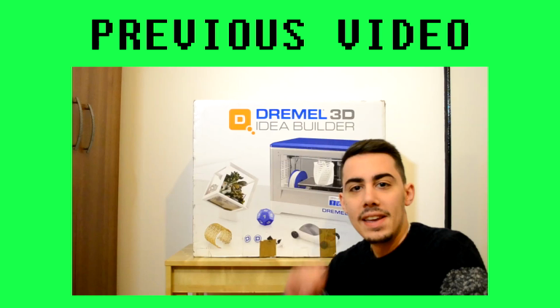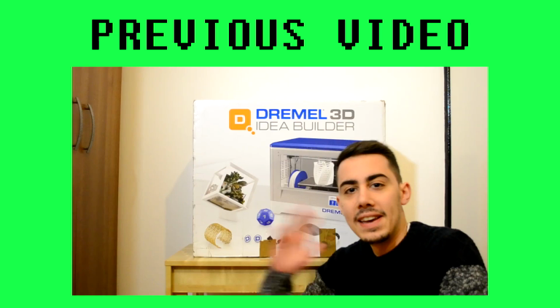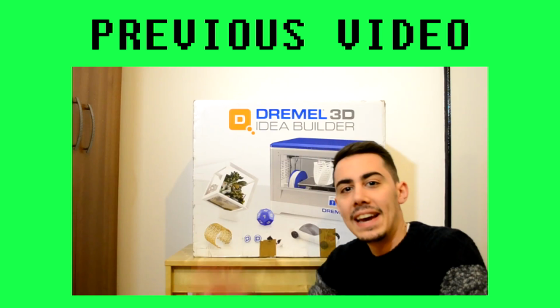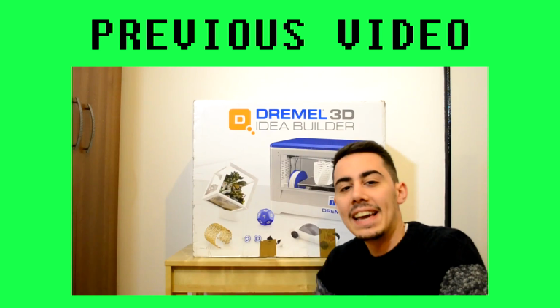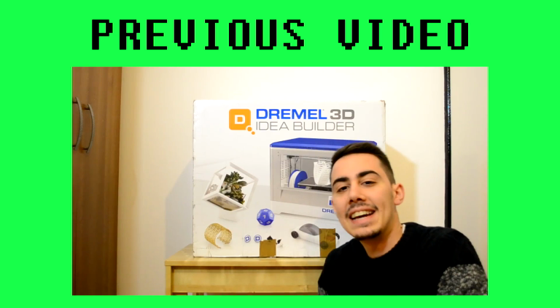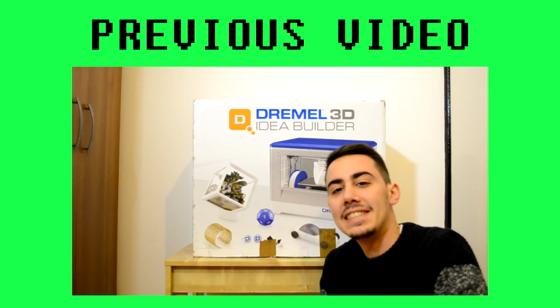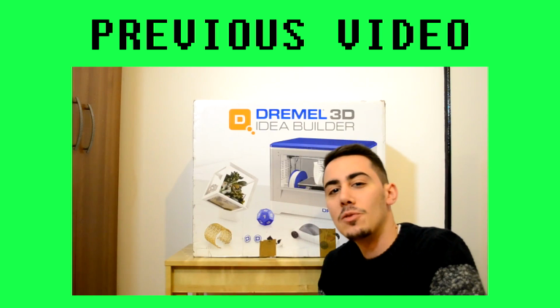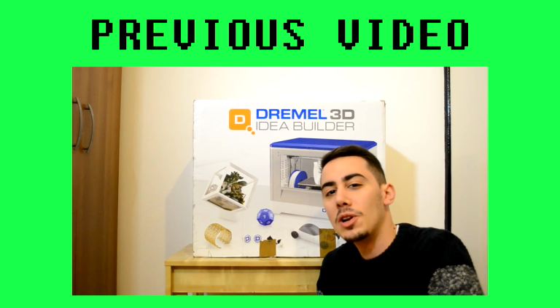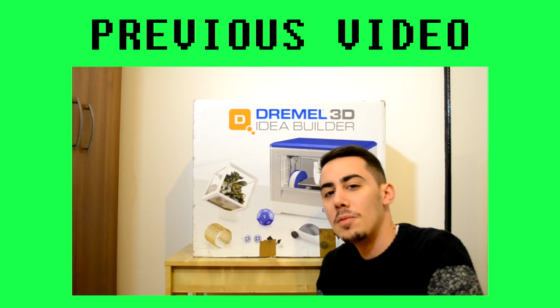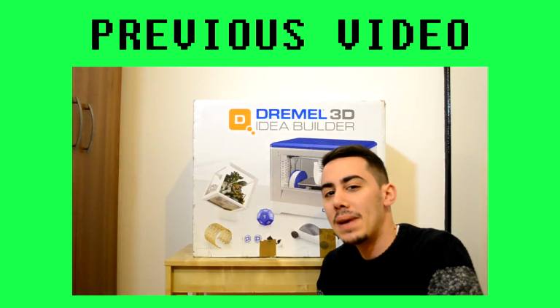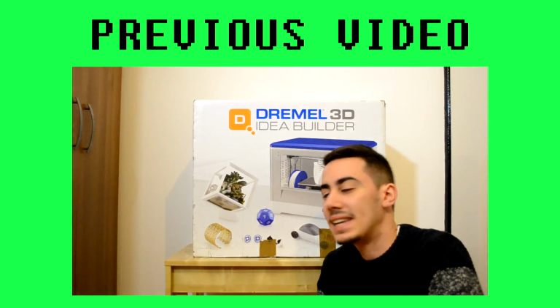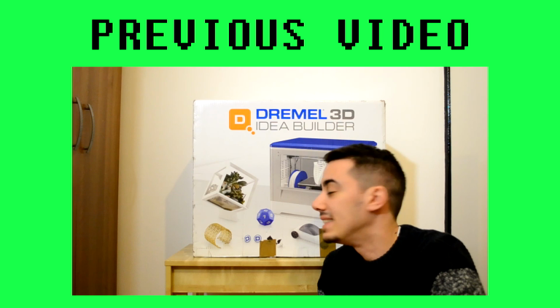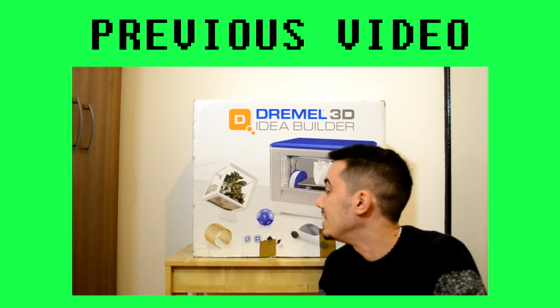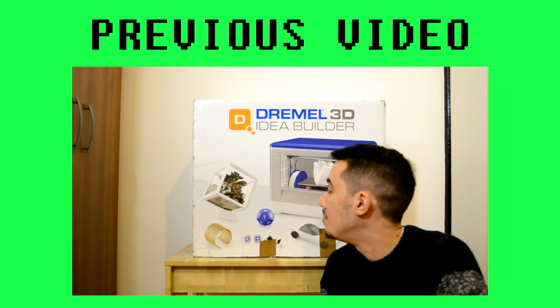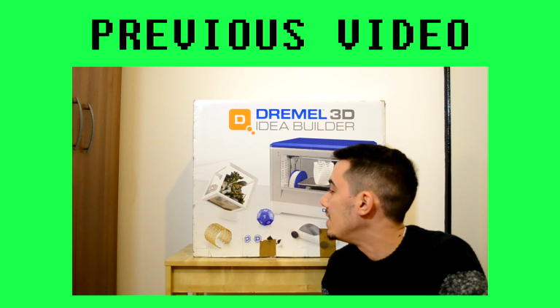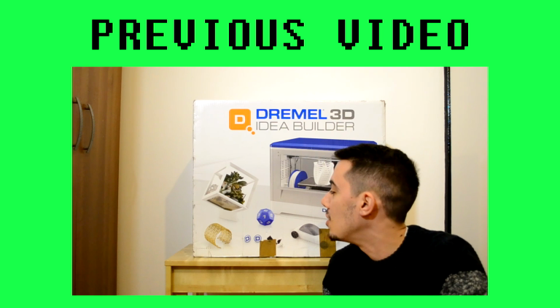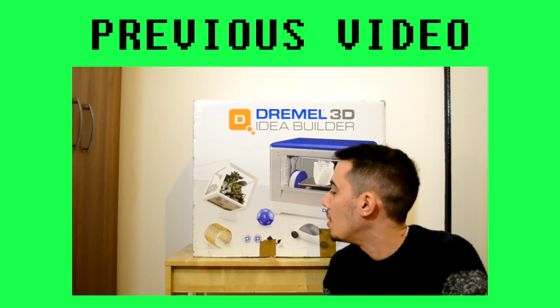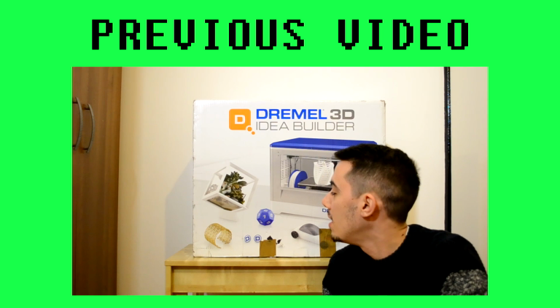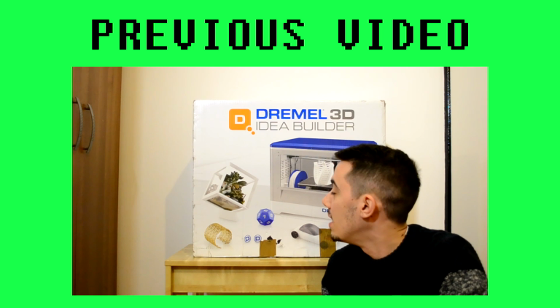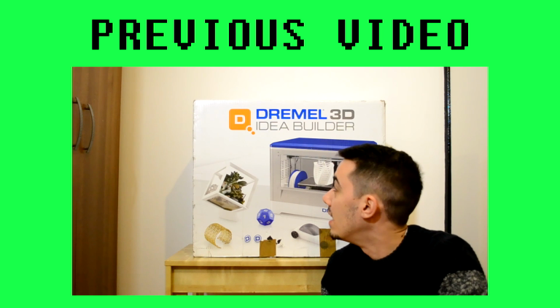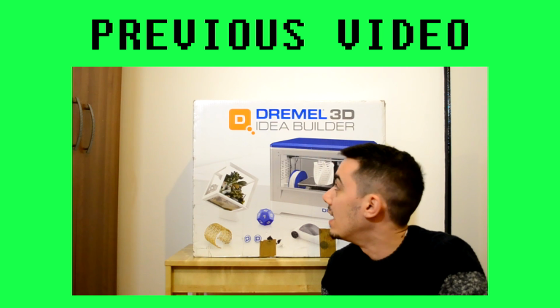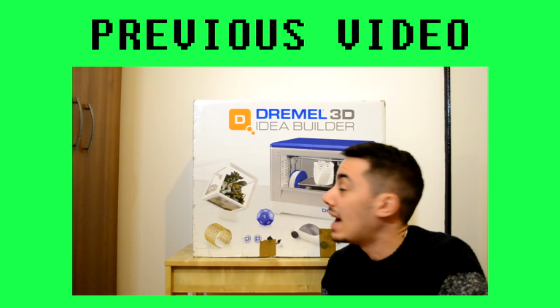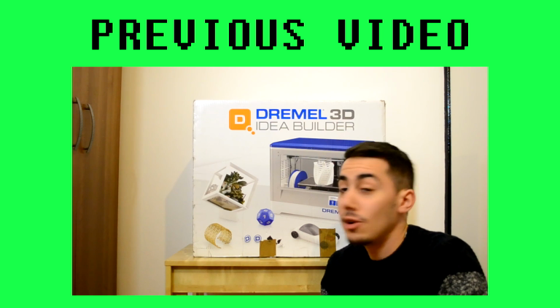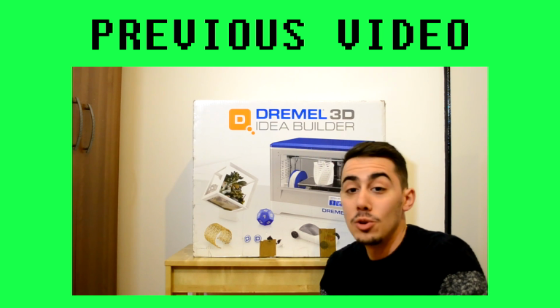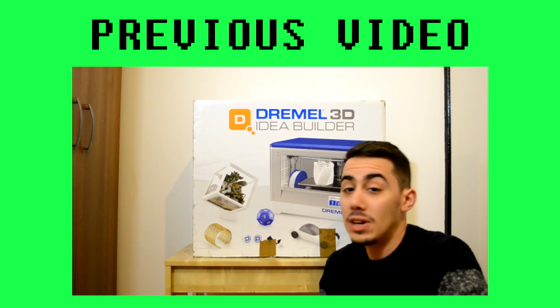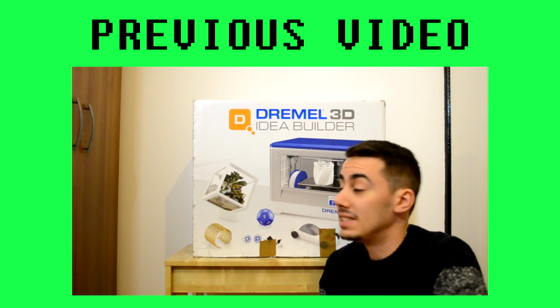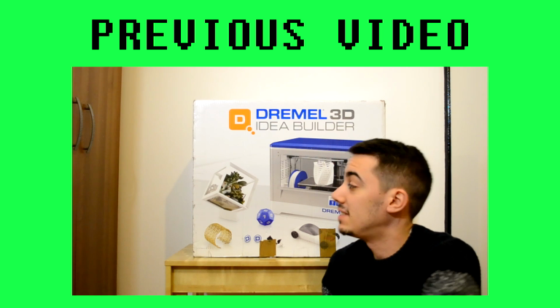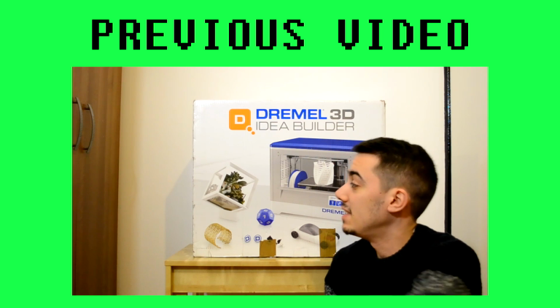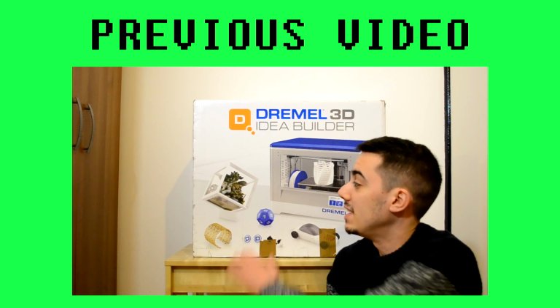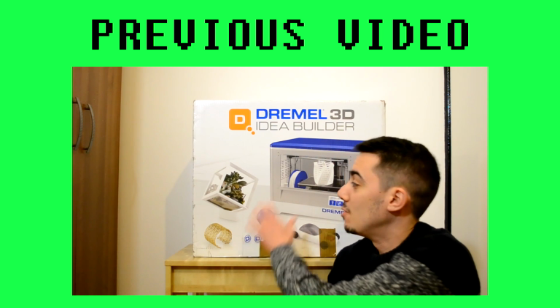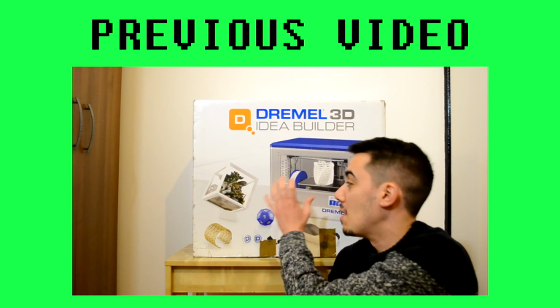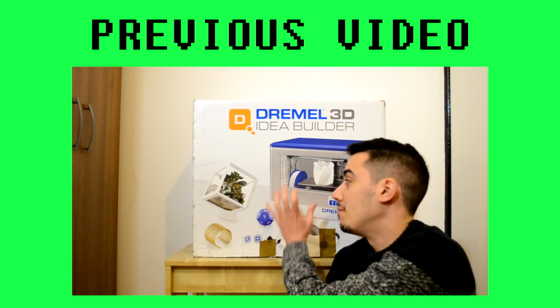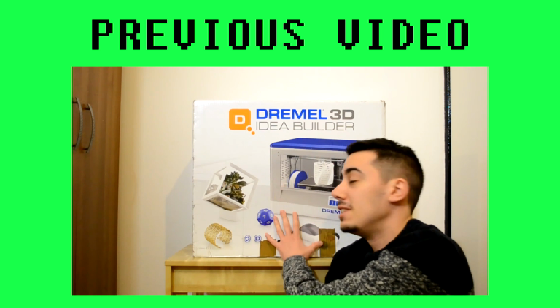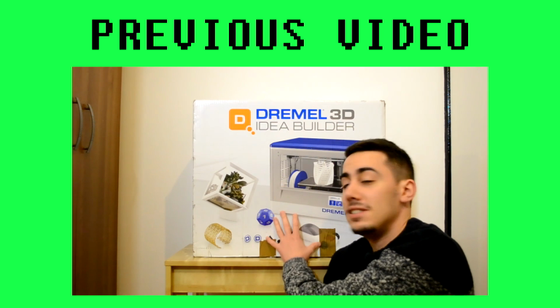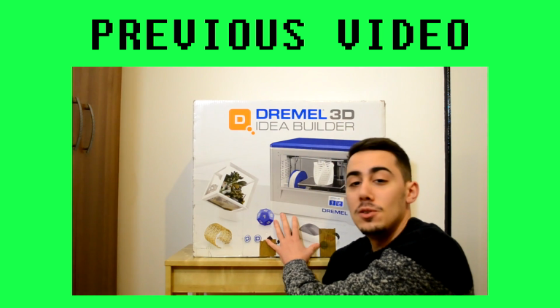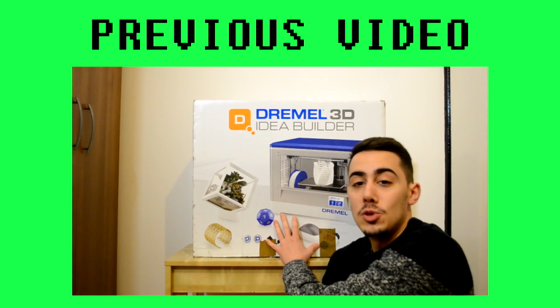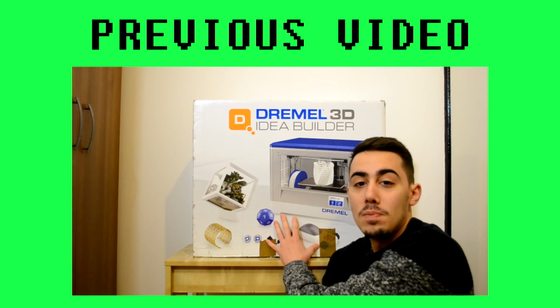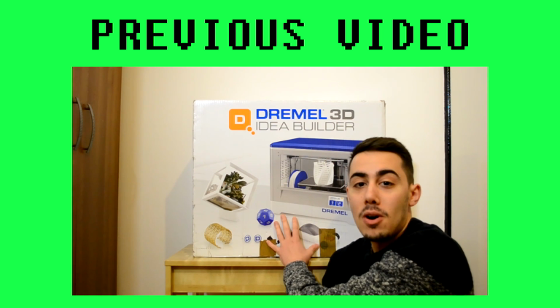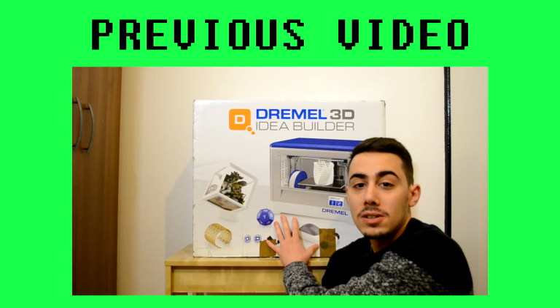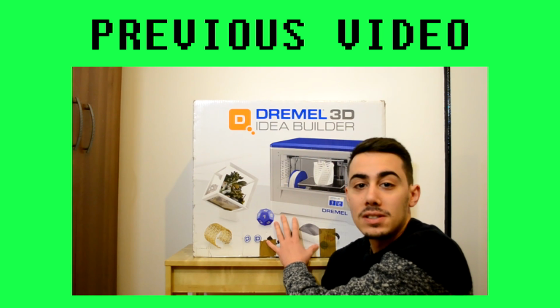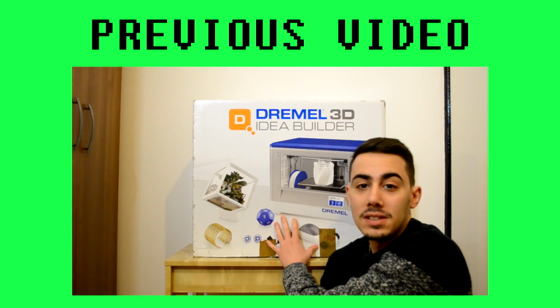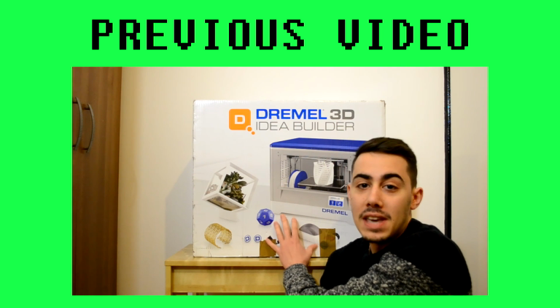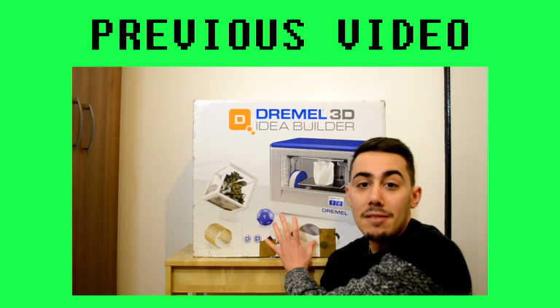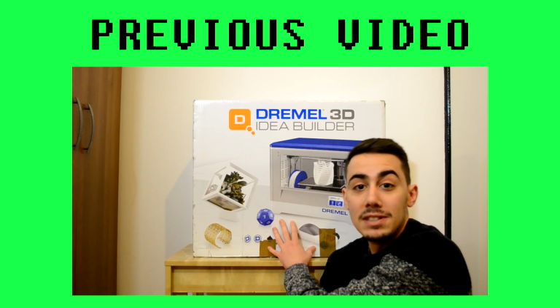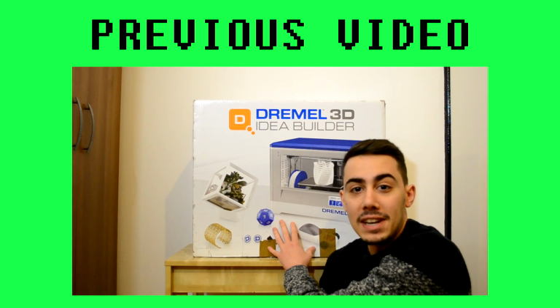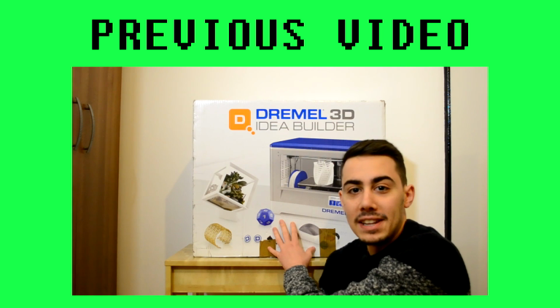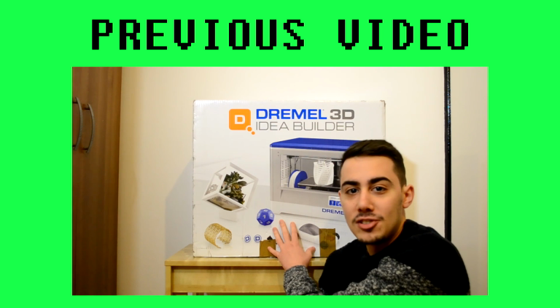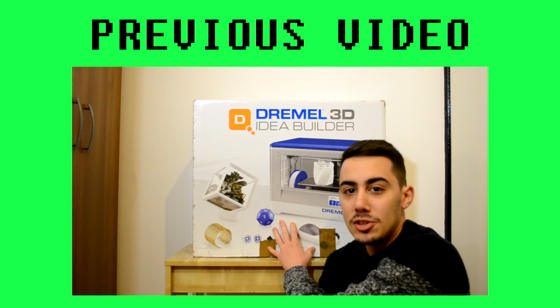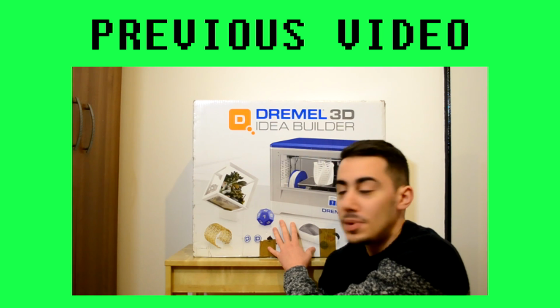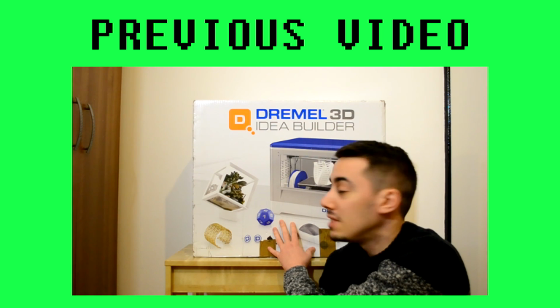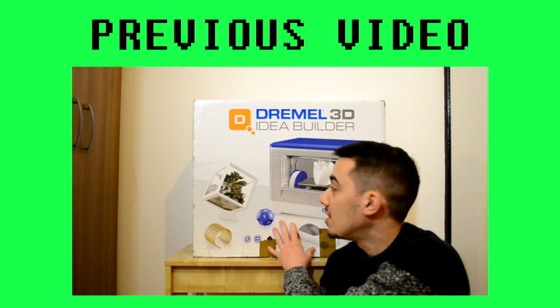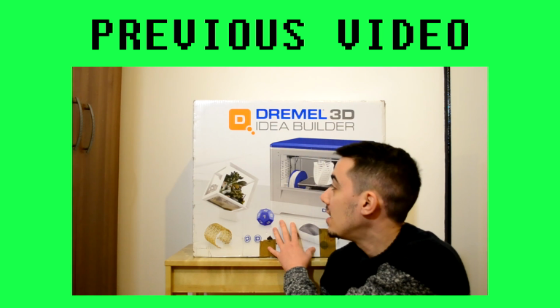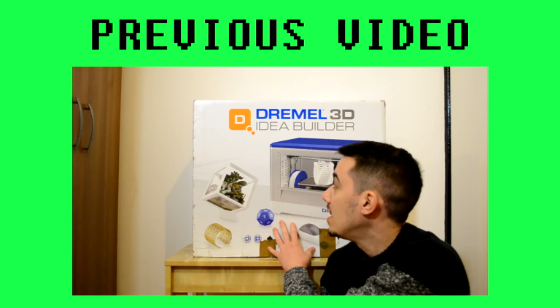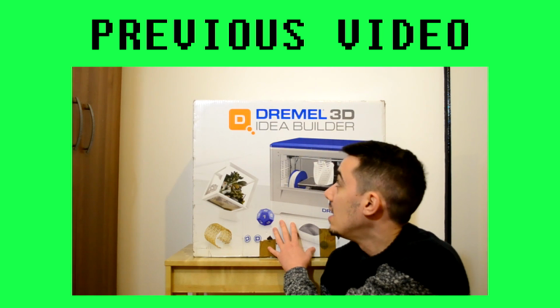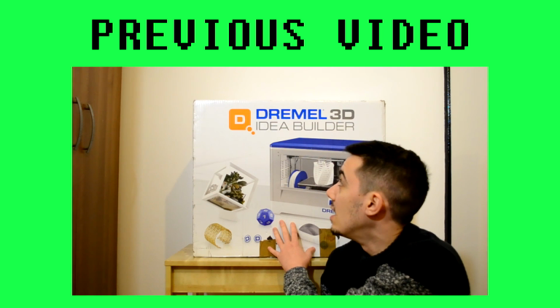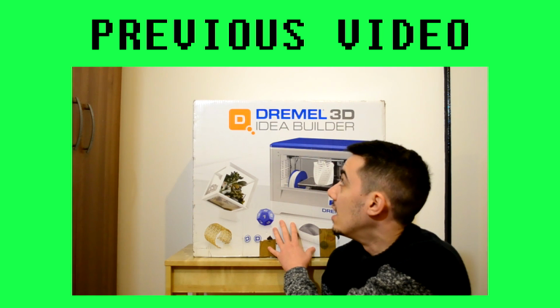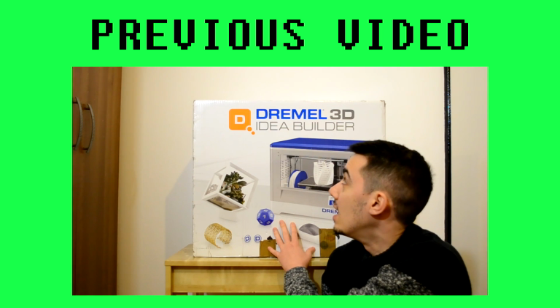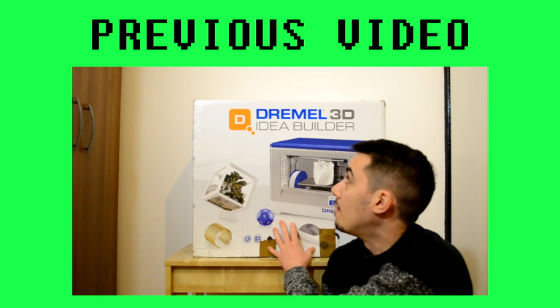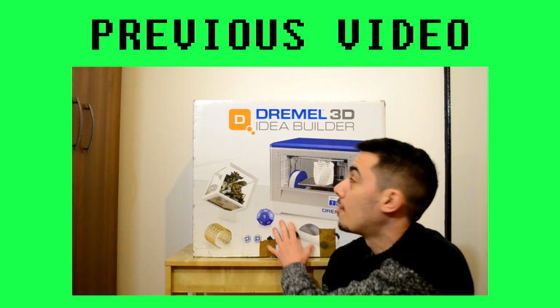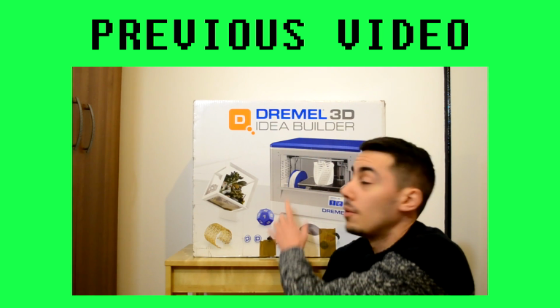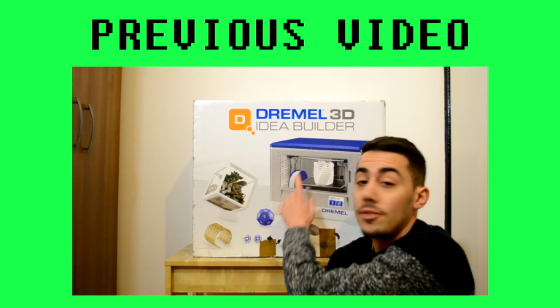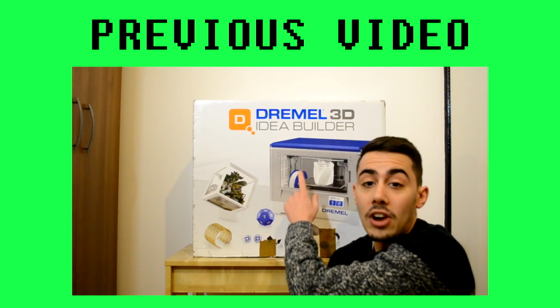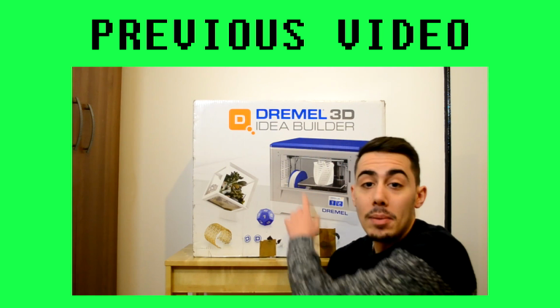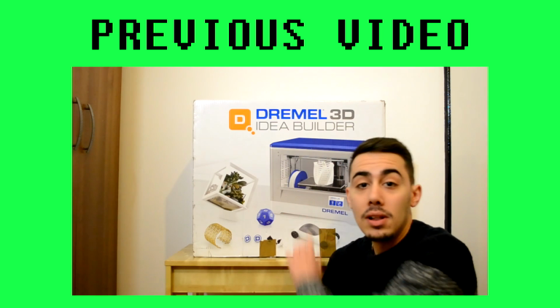Hi guys and welcome back in this video! As you can see, we have this huge box — we have a 3D printer inside from Dremel.